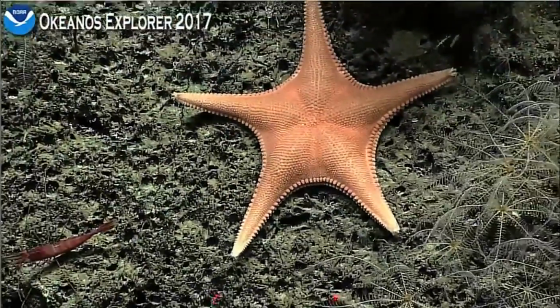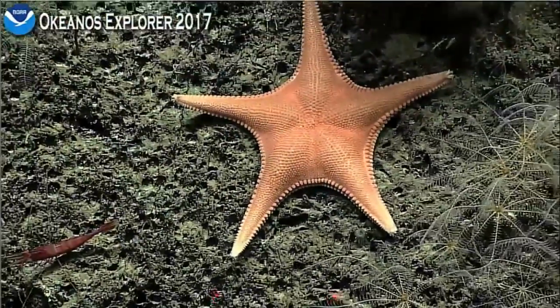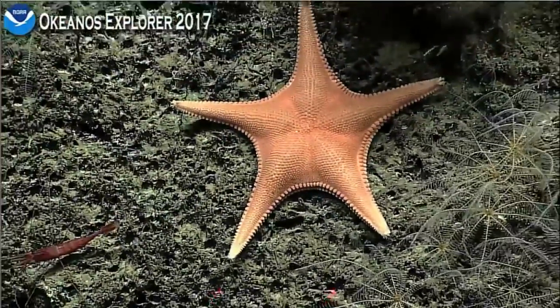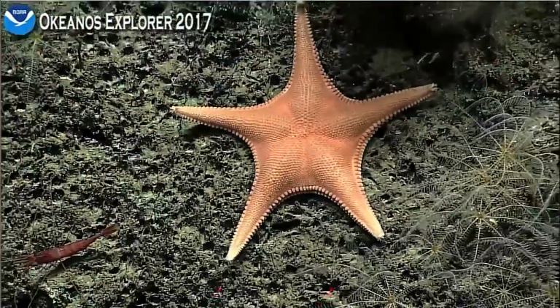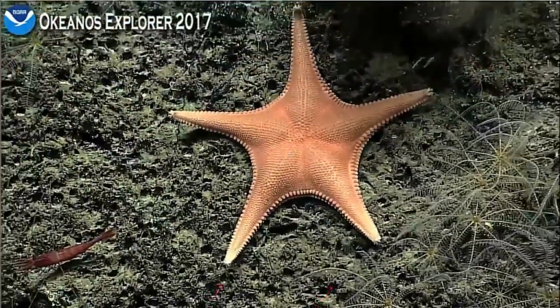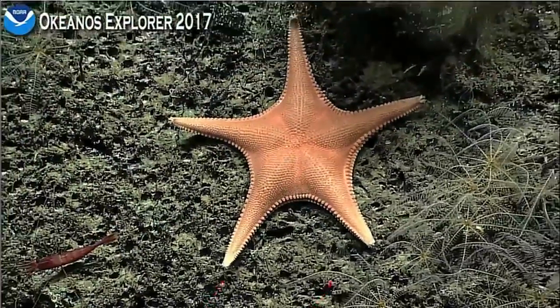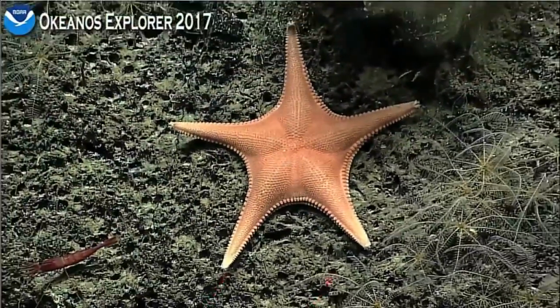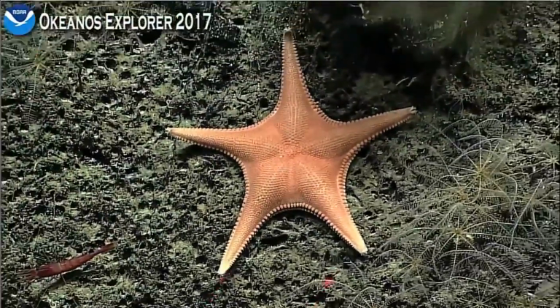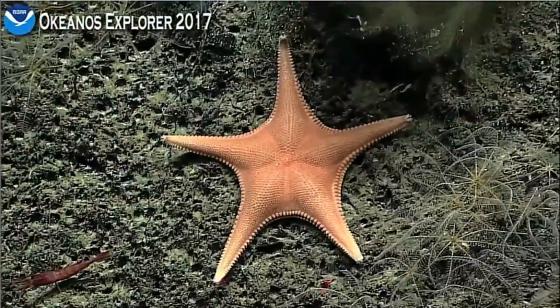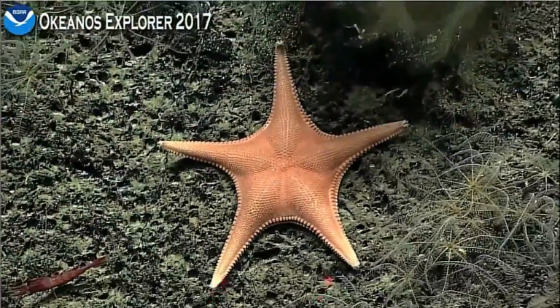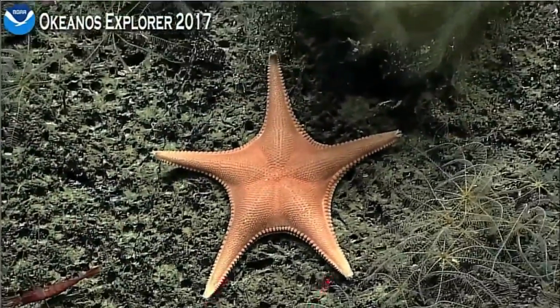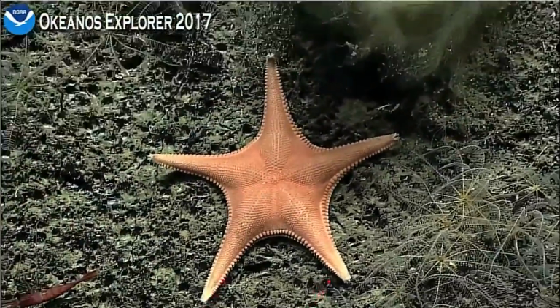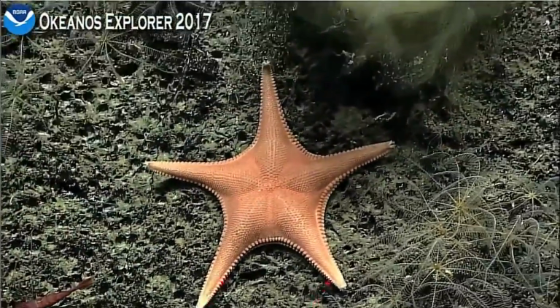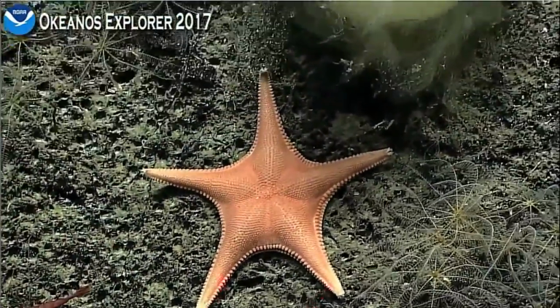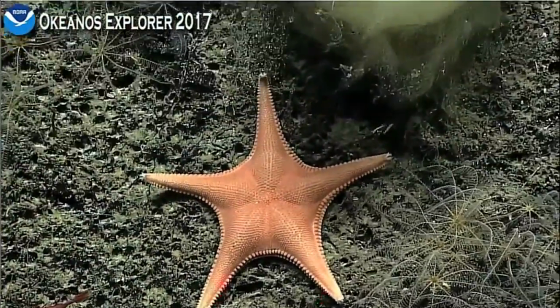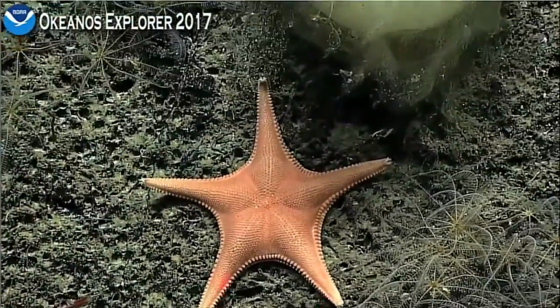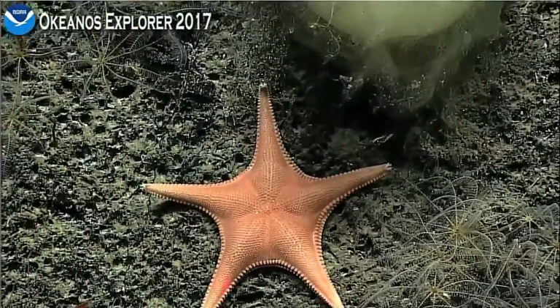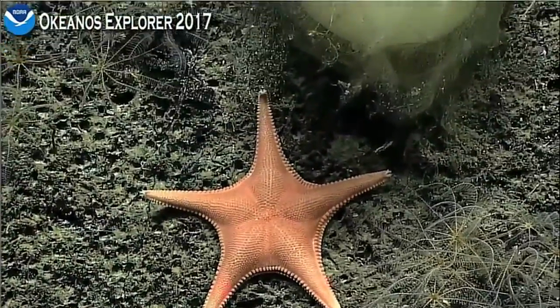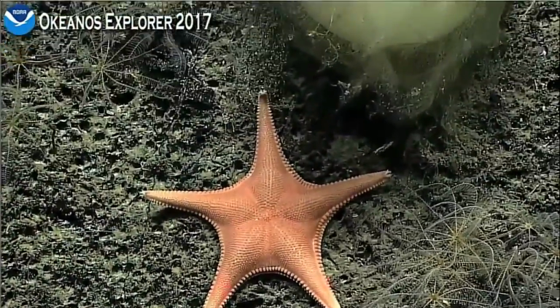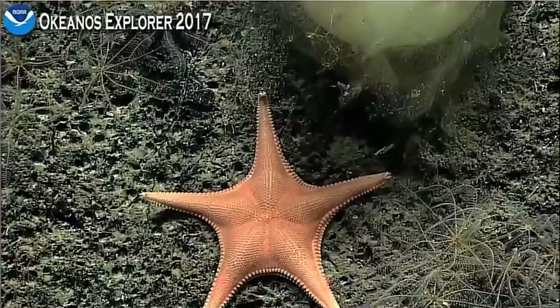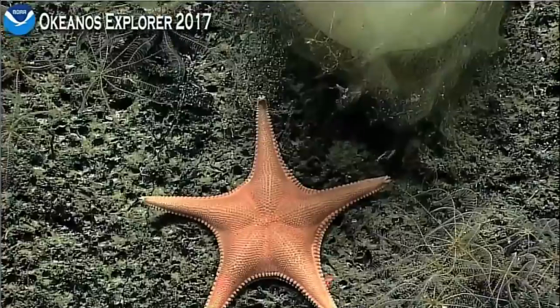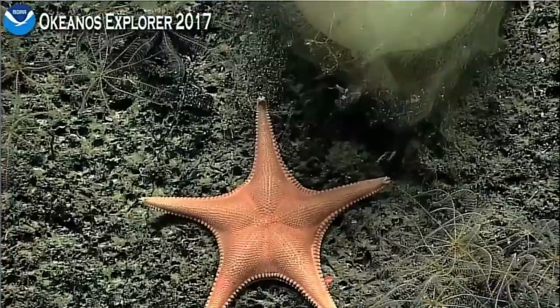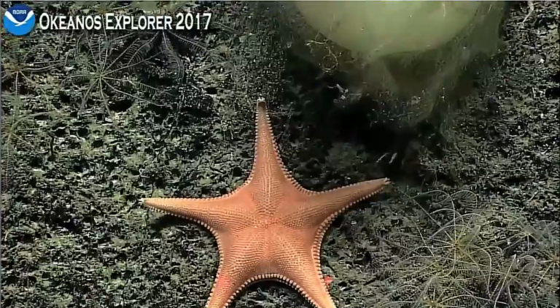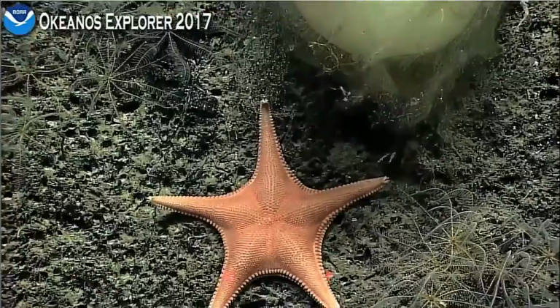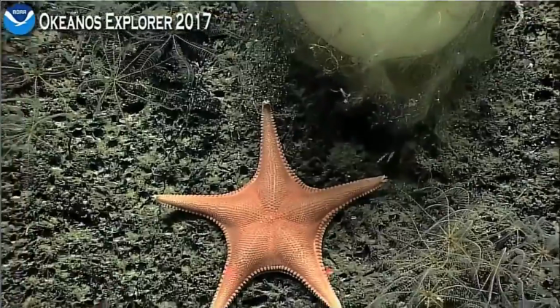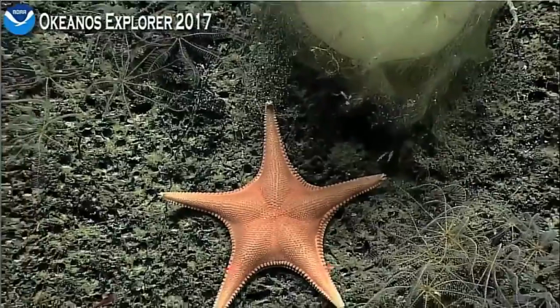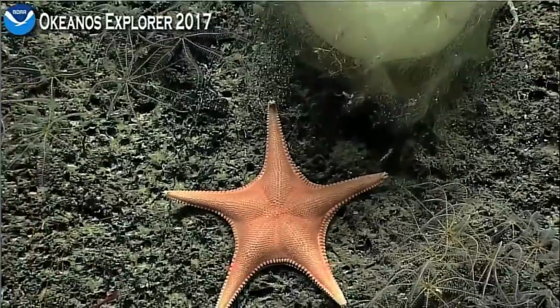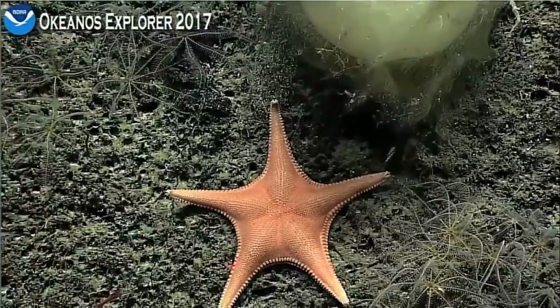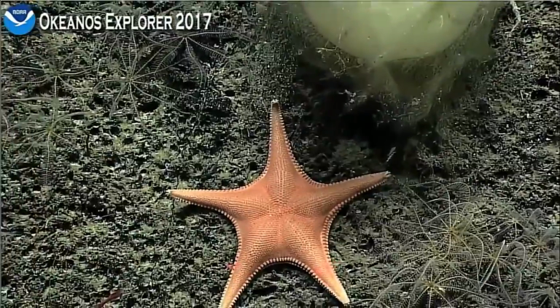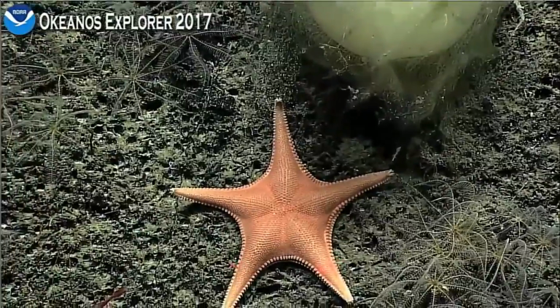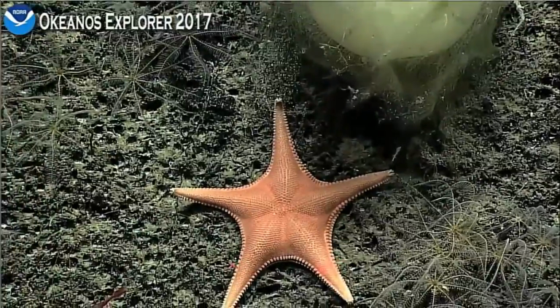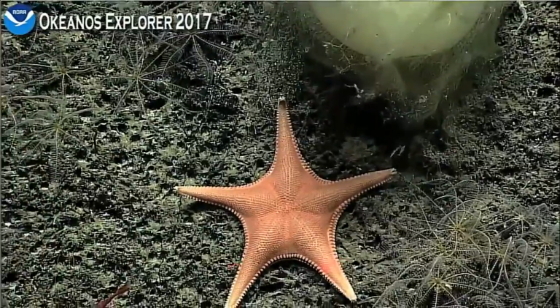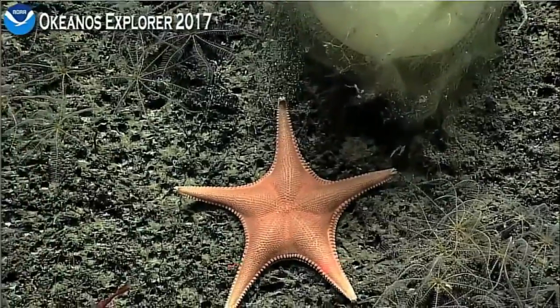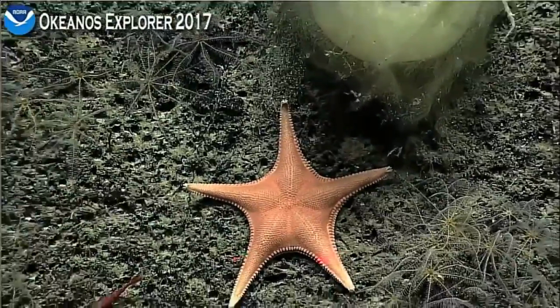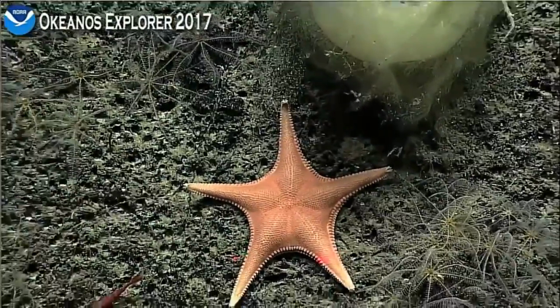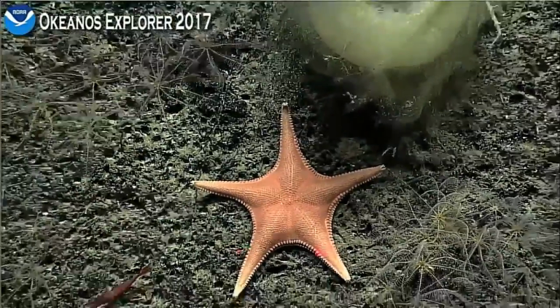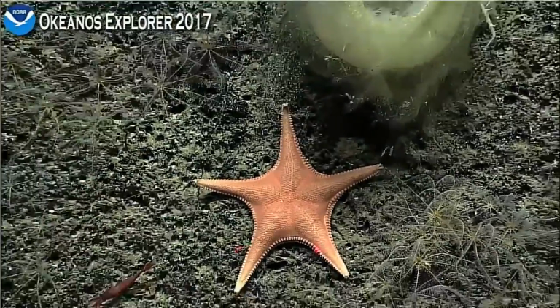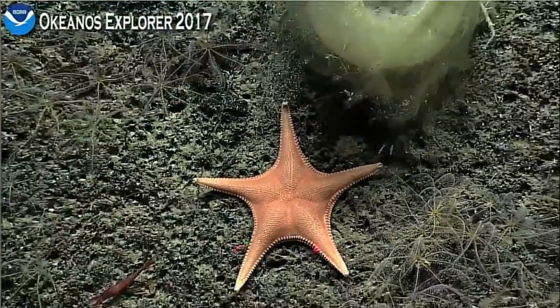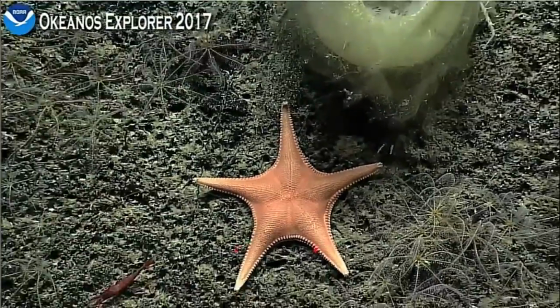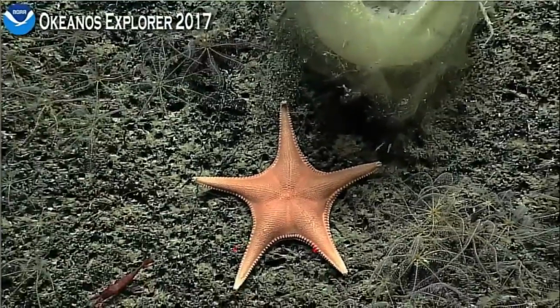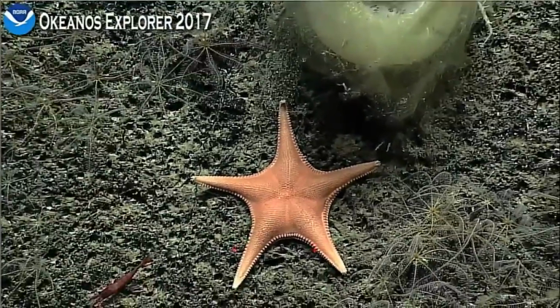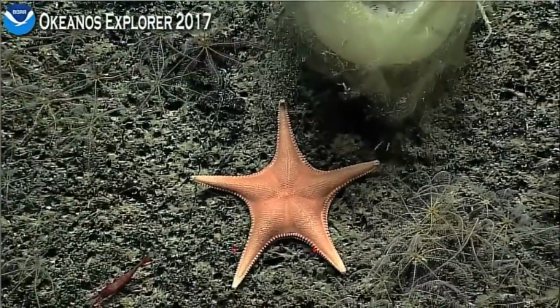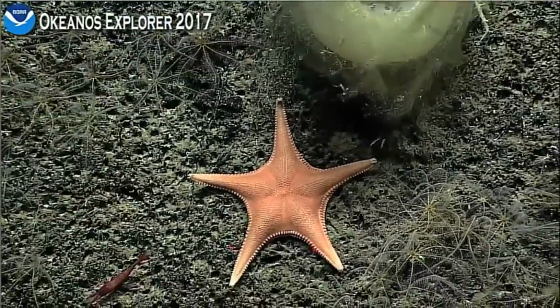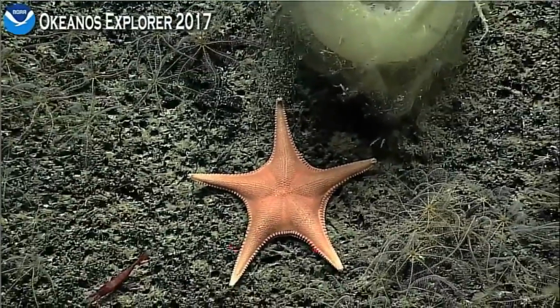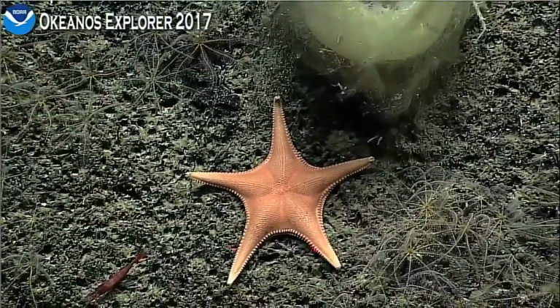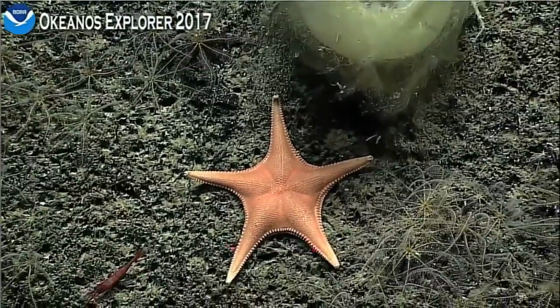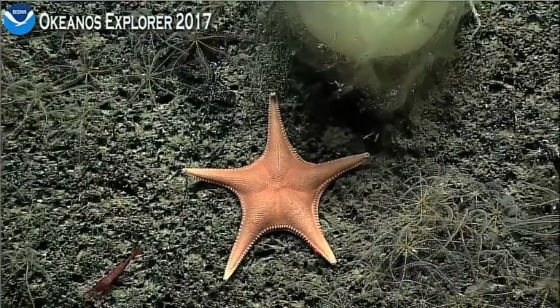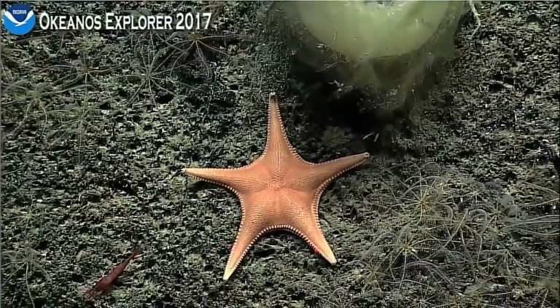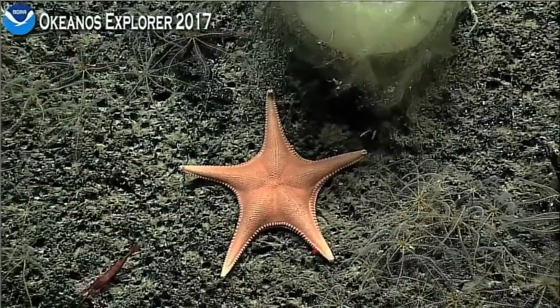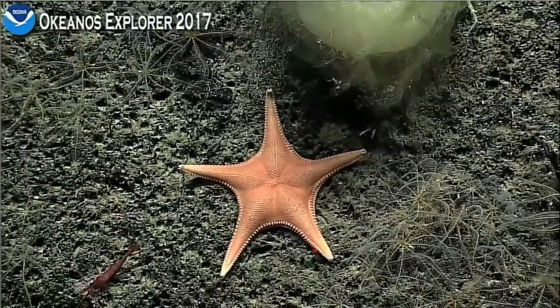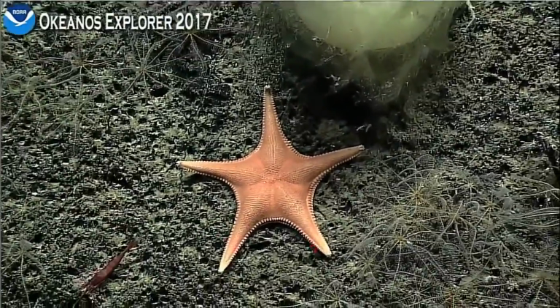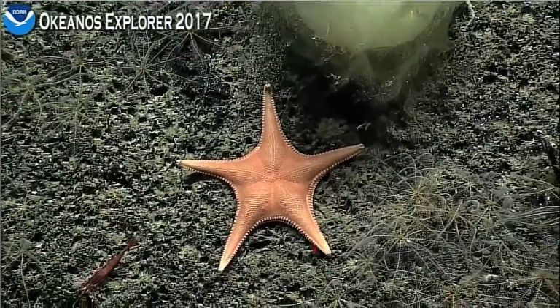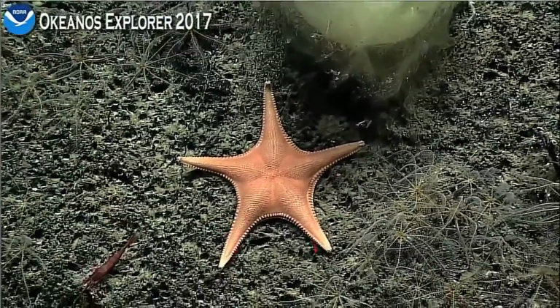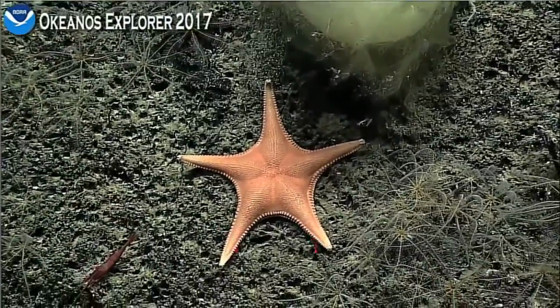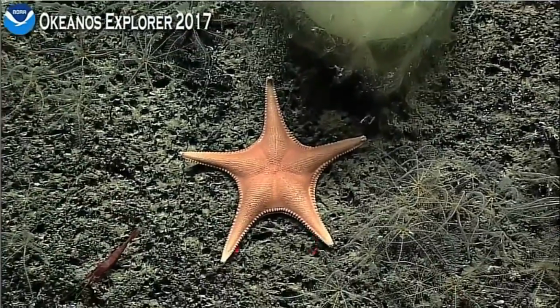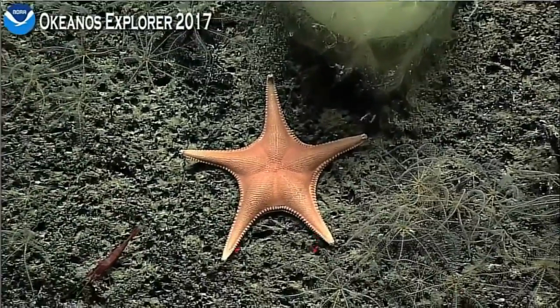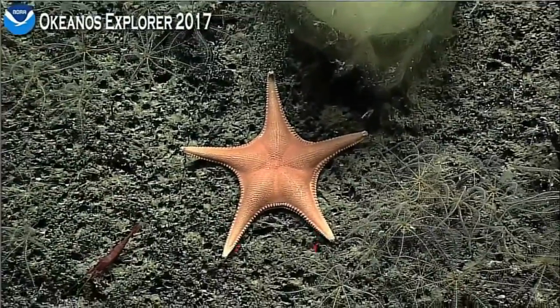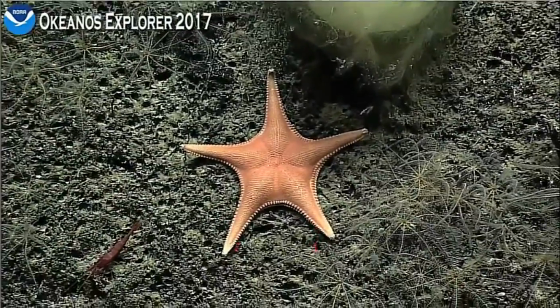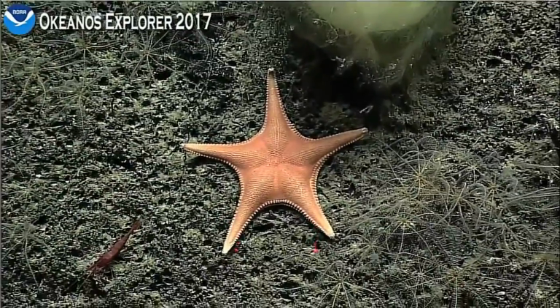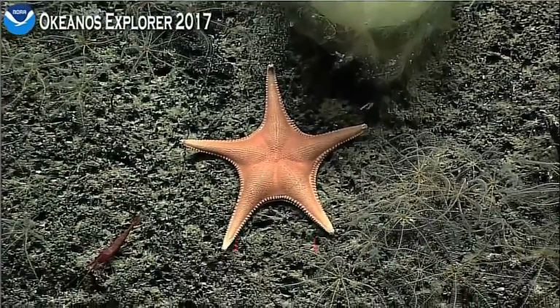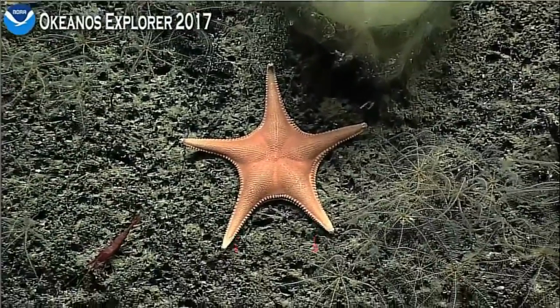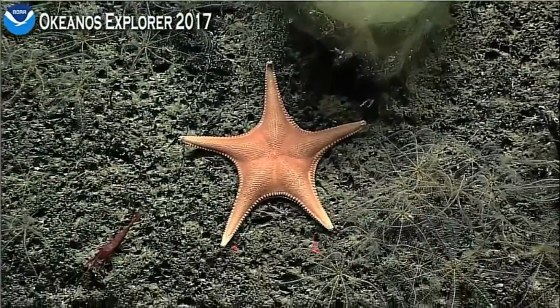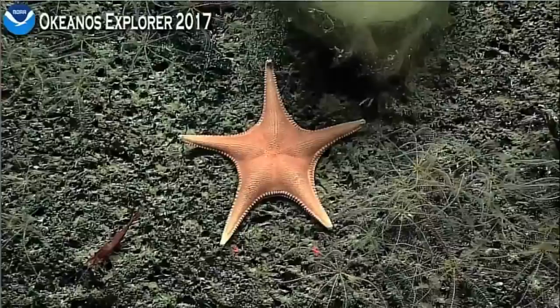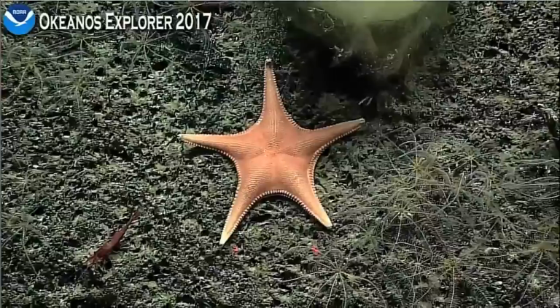There's a little shrimp on the lower left-hand side, and then all these crinoids are basically decorating this. I said there's lasers. Let me know when you have clear video.